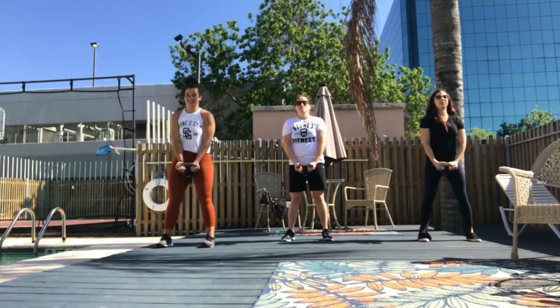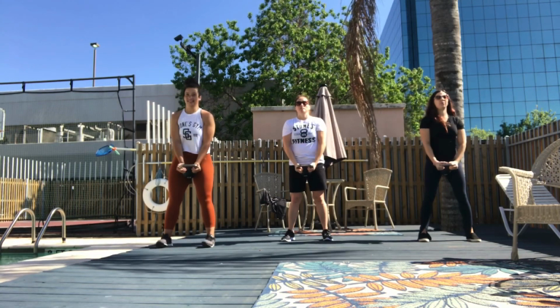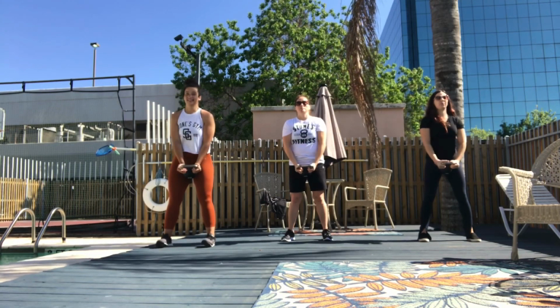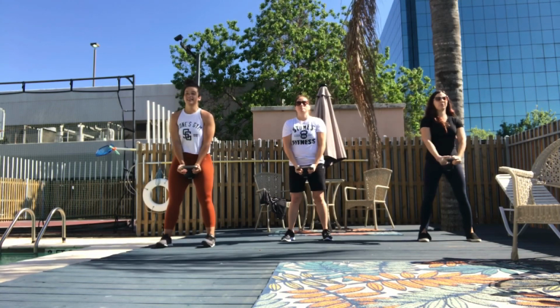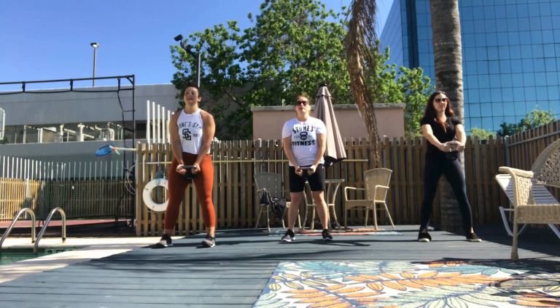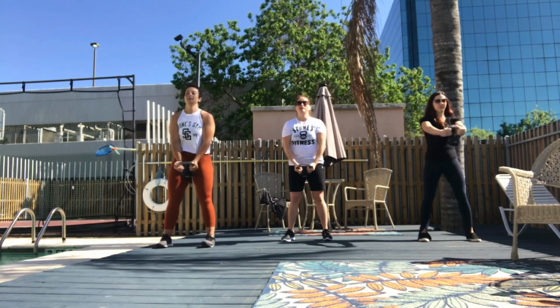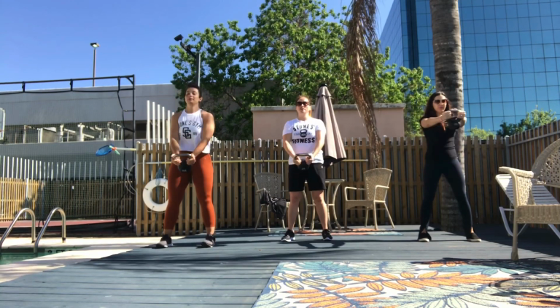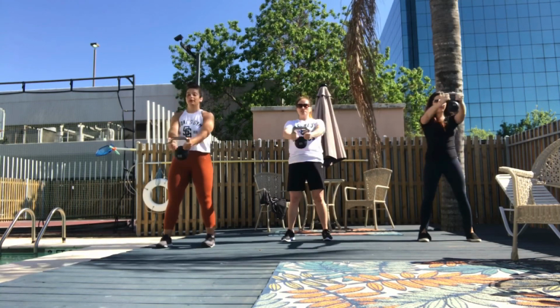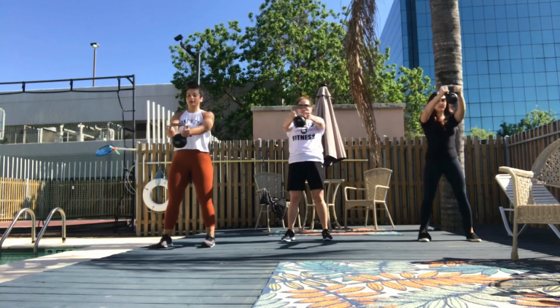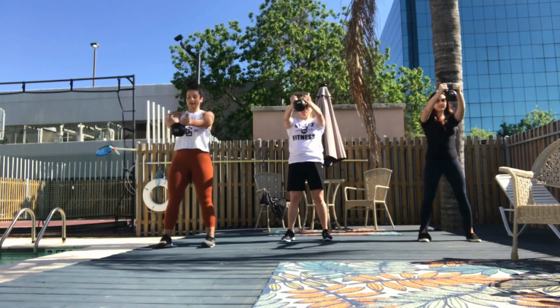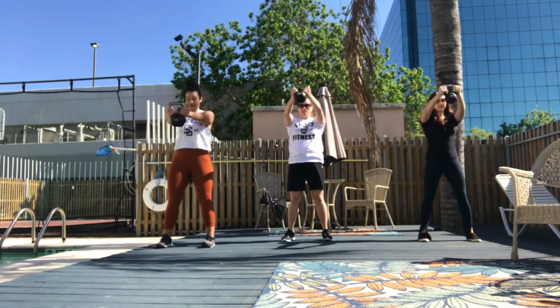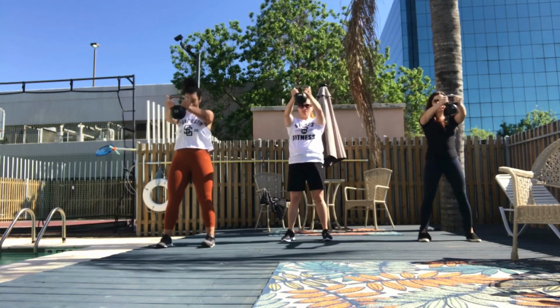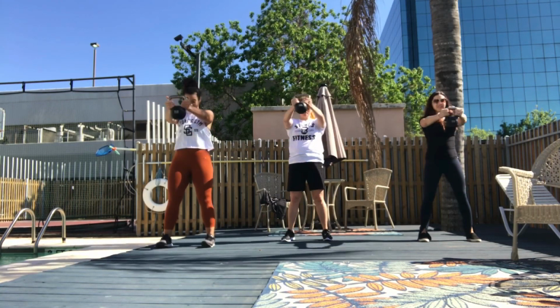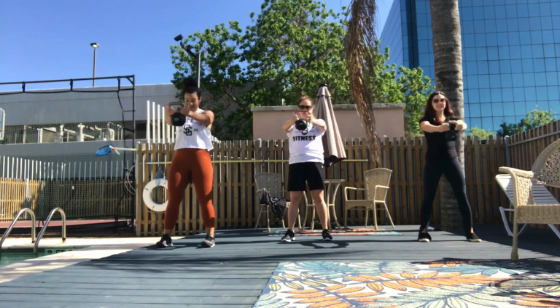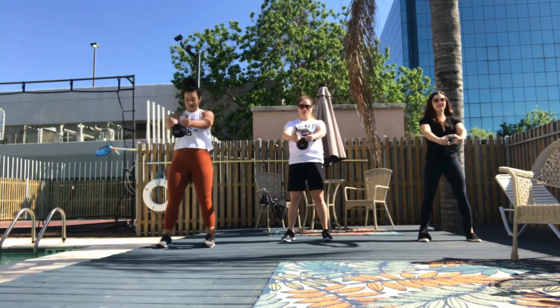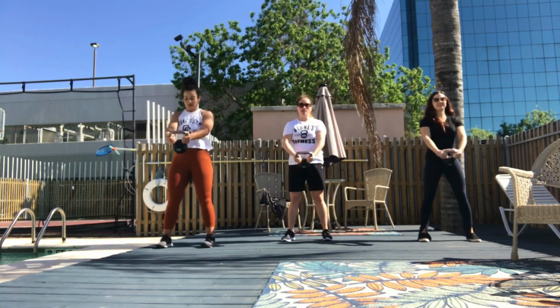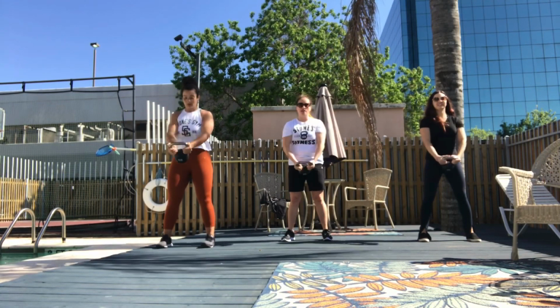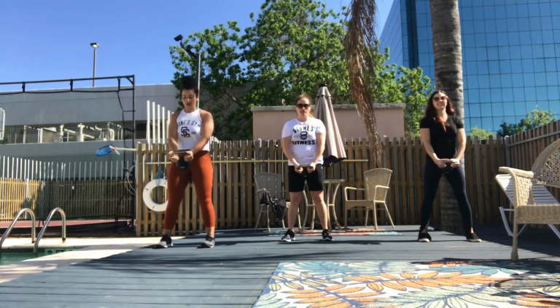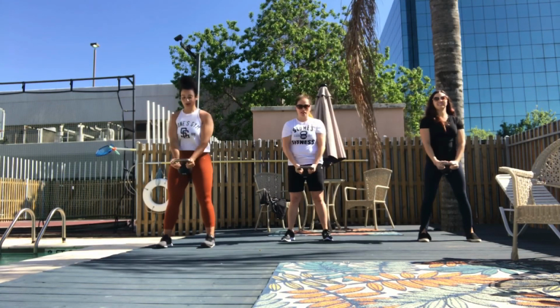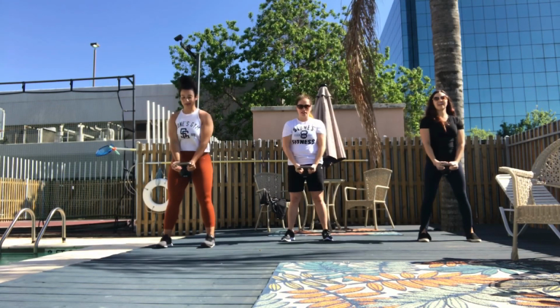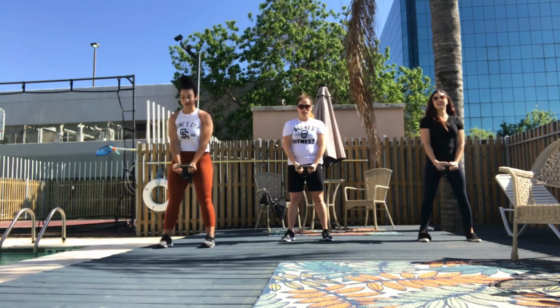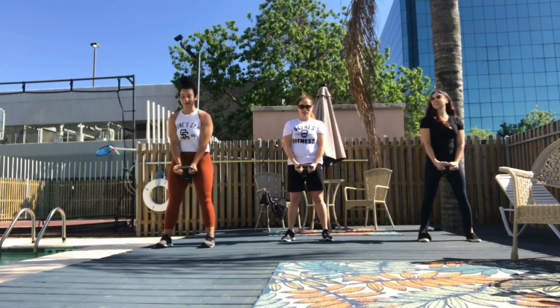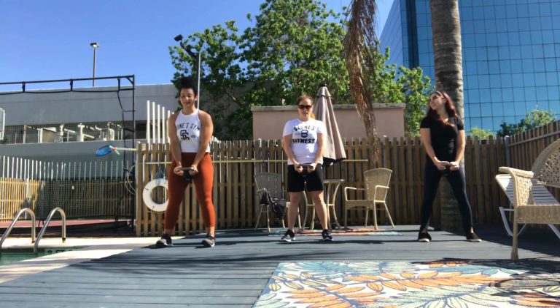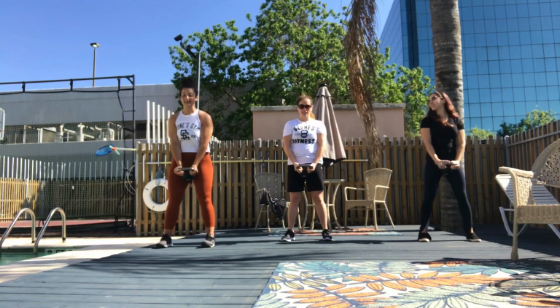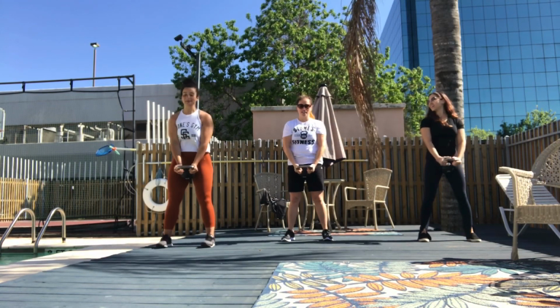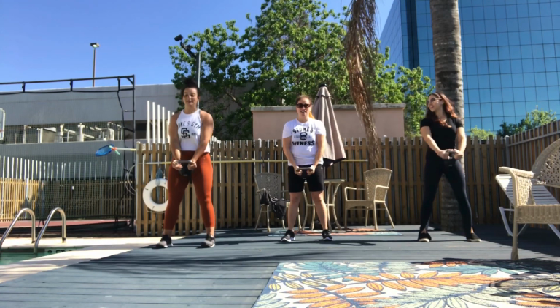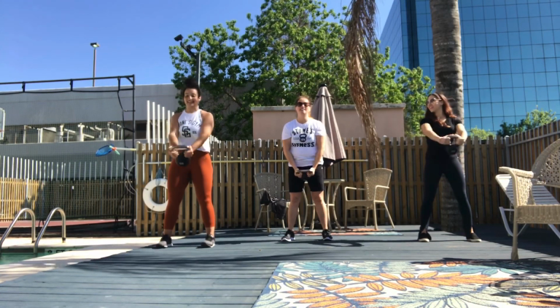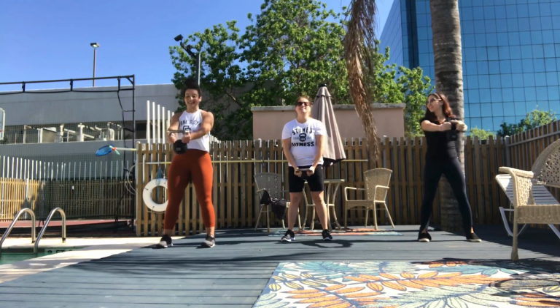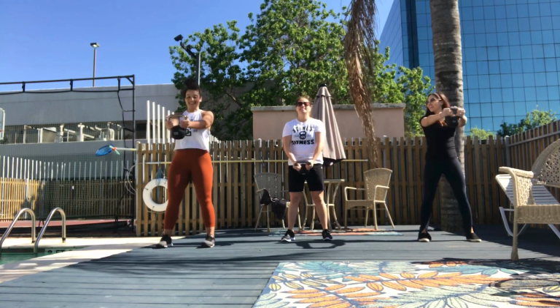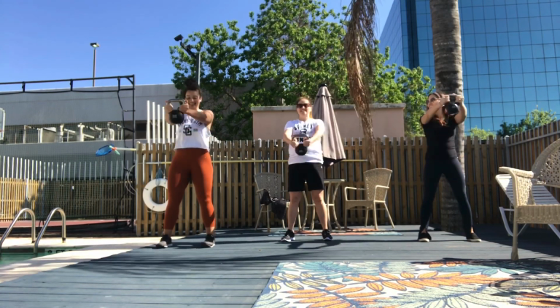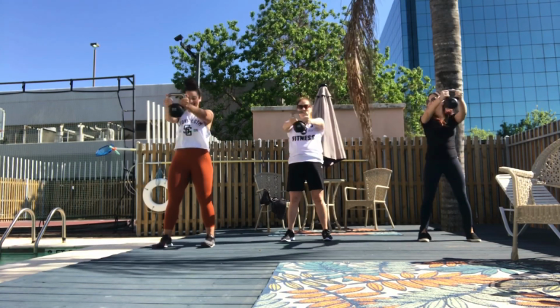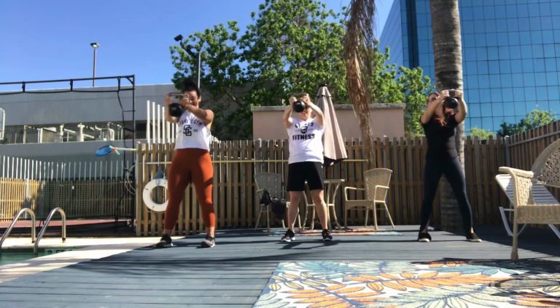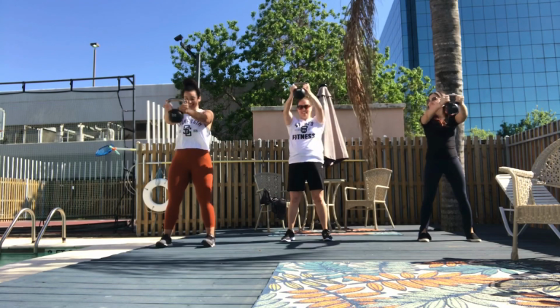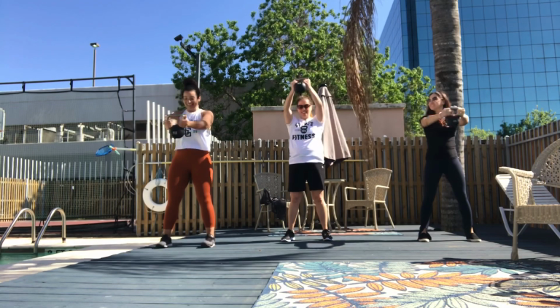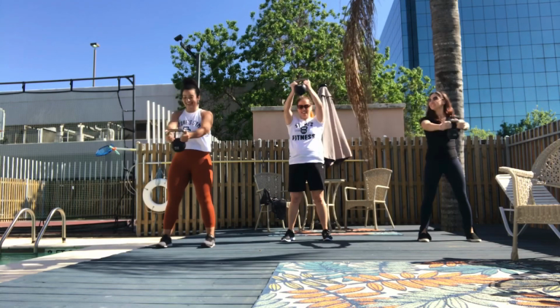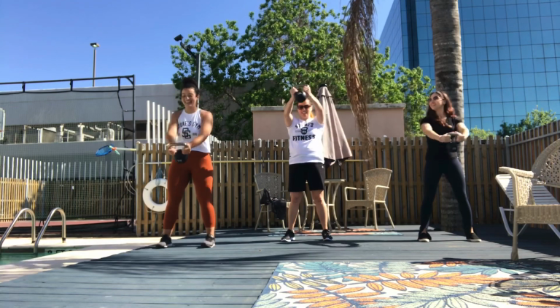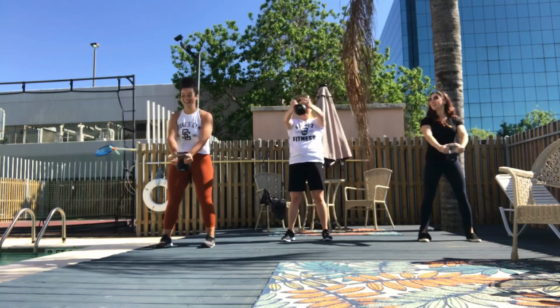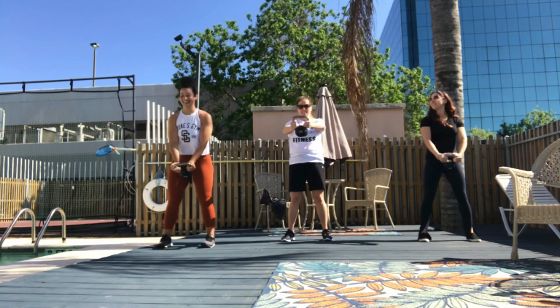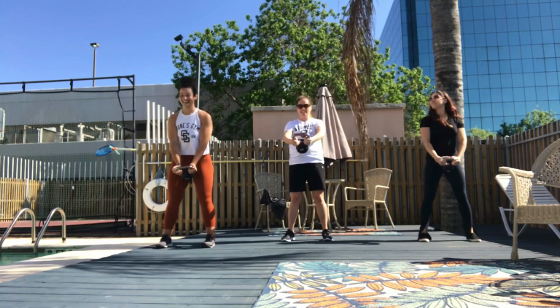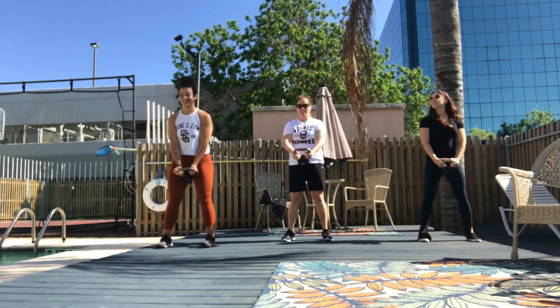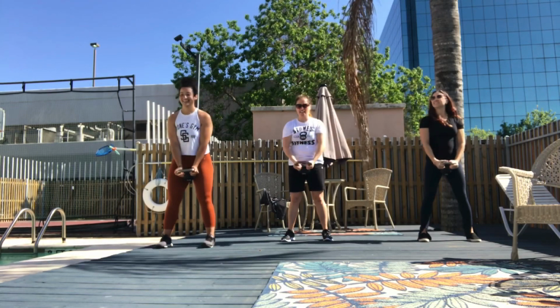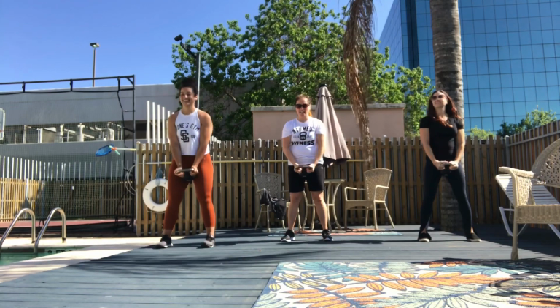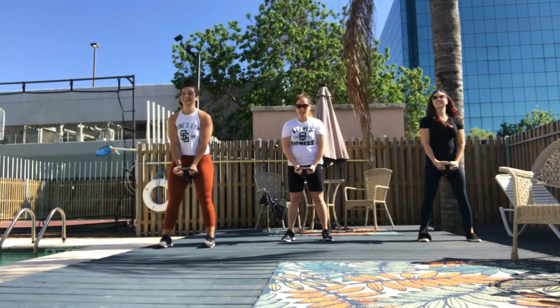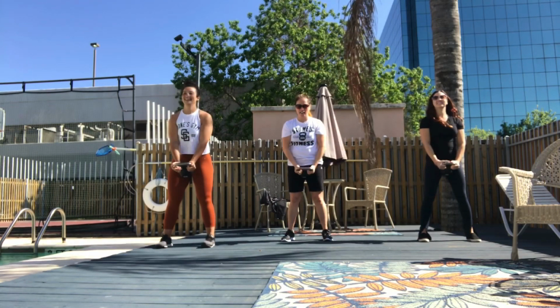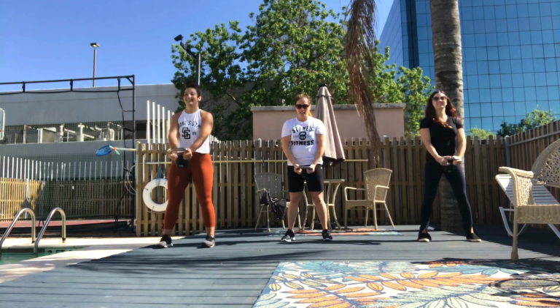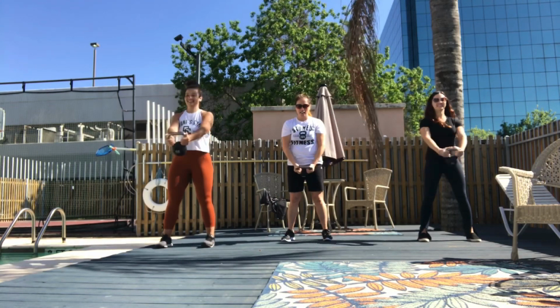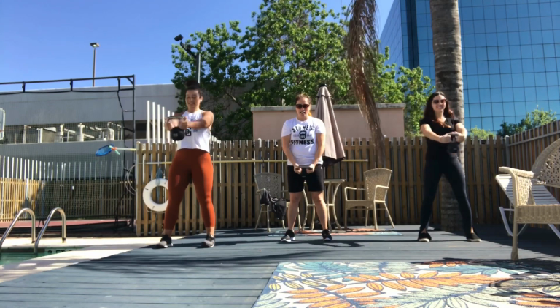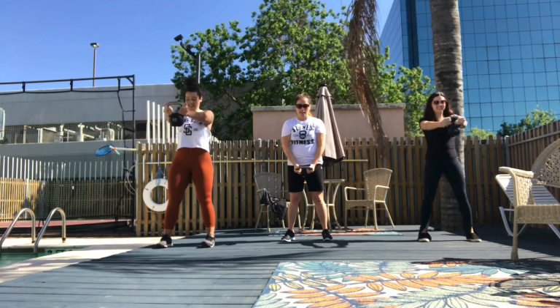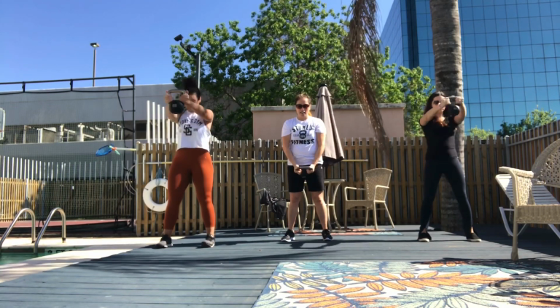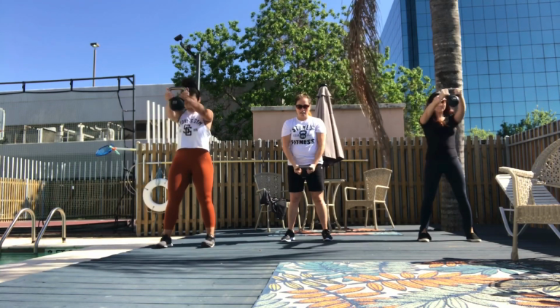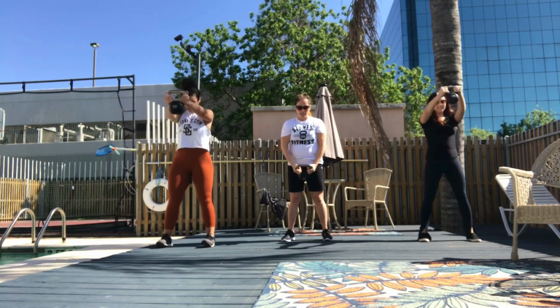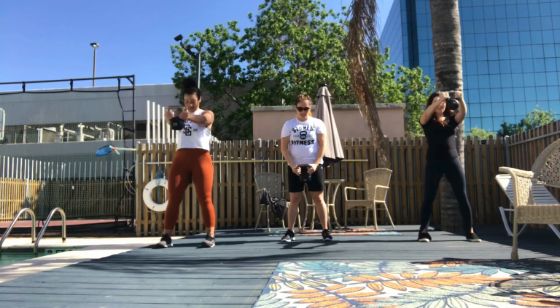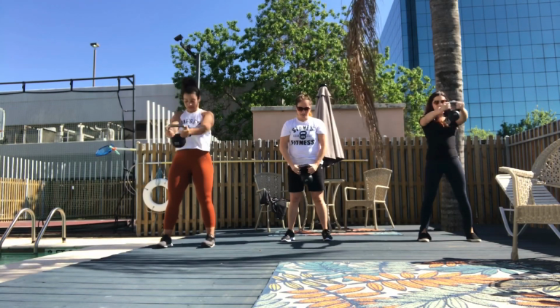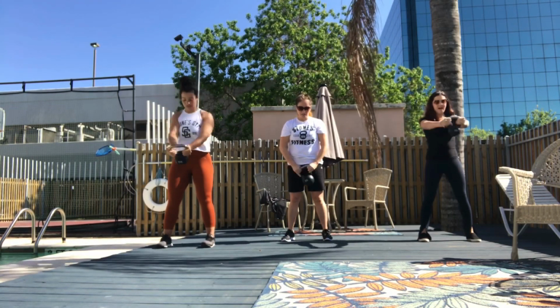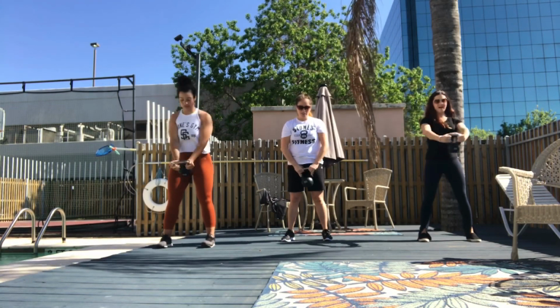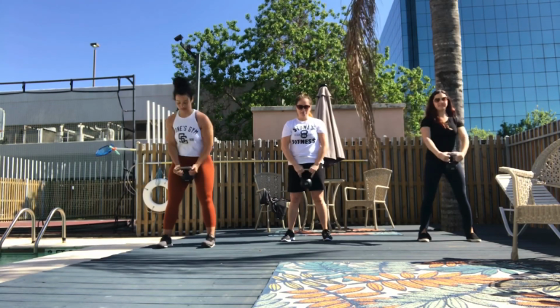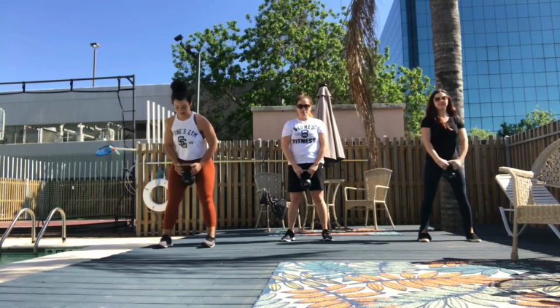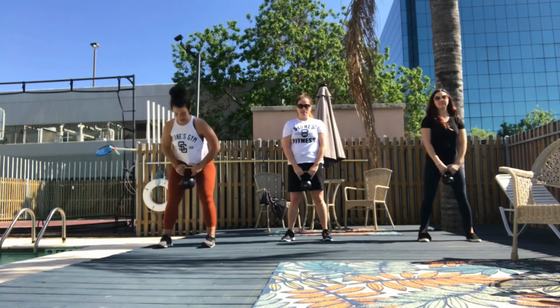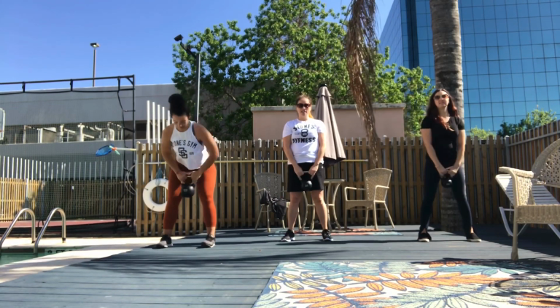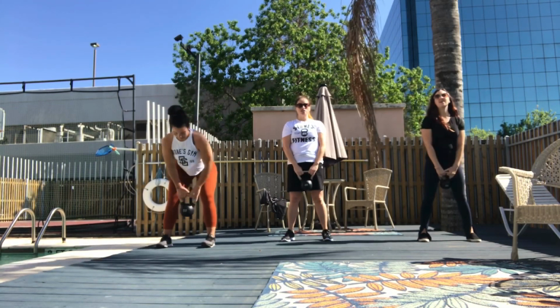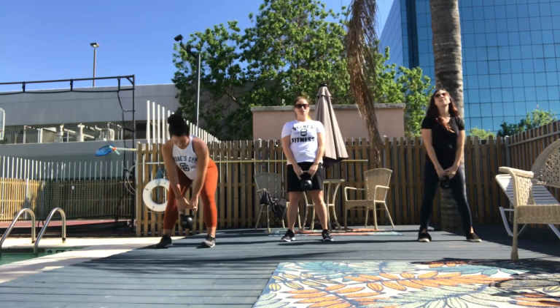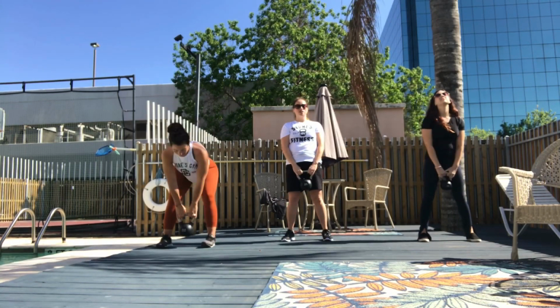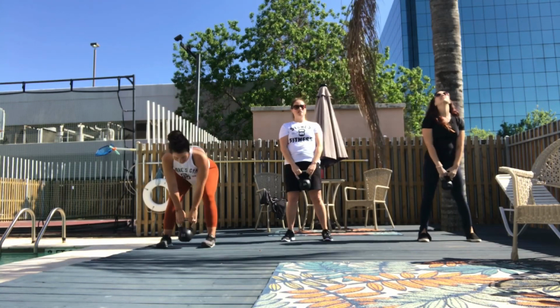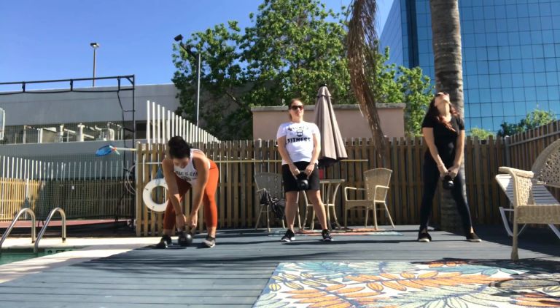Nicole's going to lift something up, woo! Keep it up, it makes a difference — yeah!